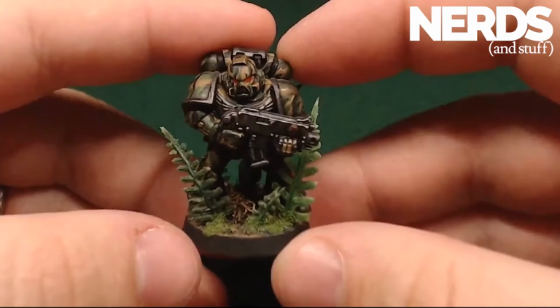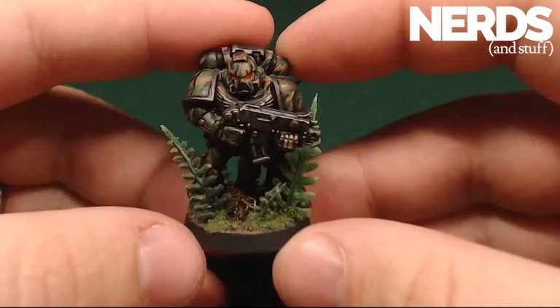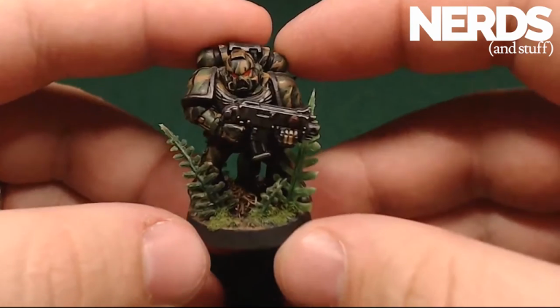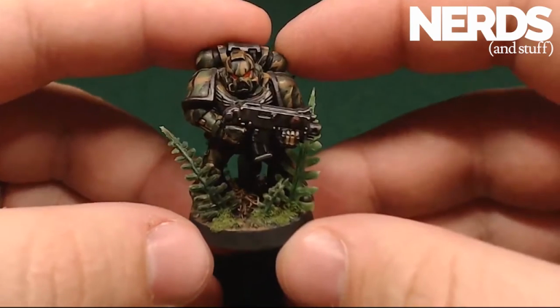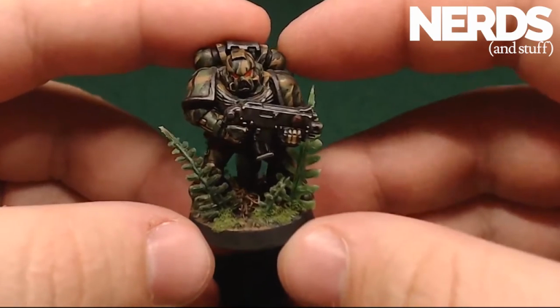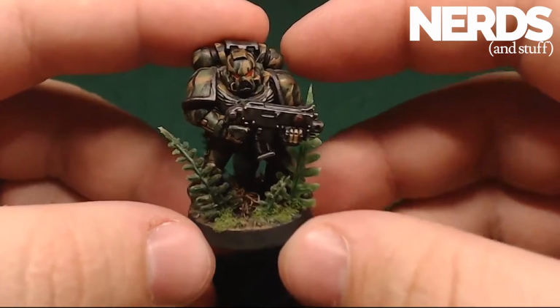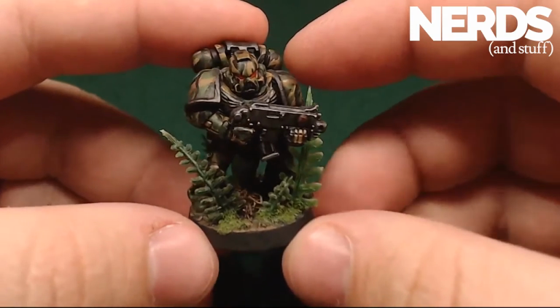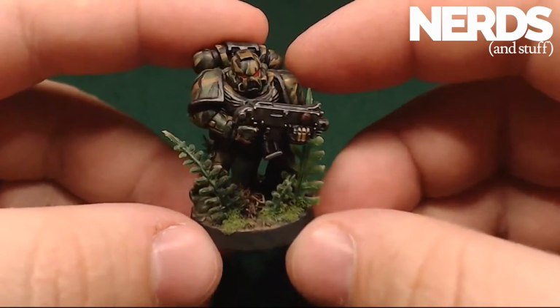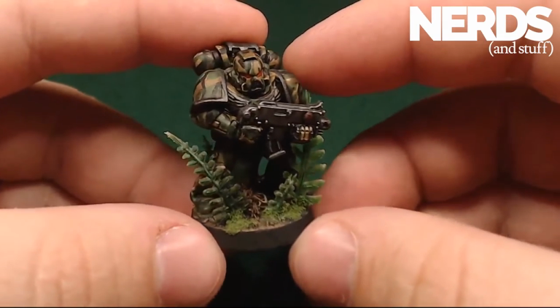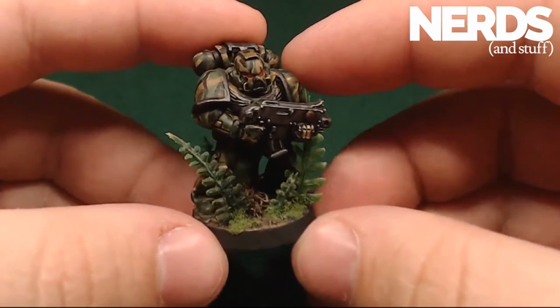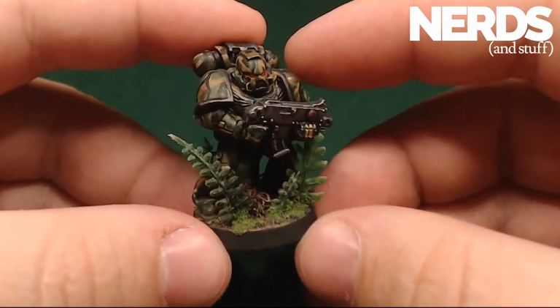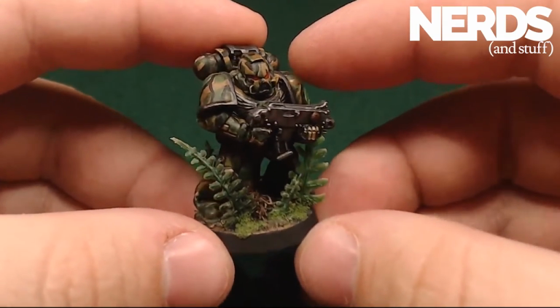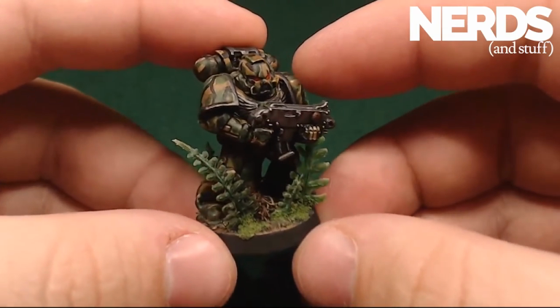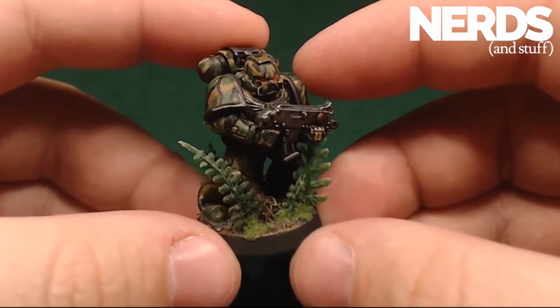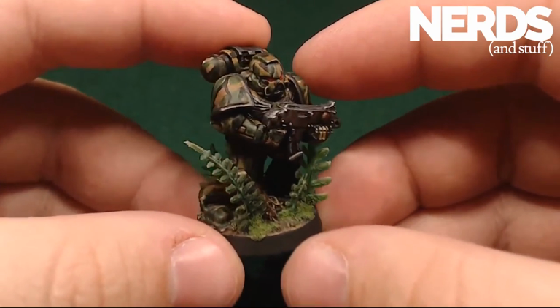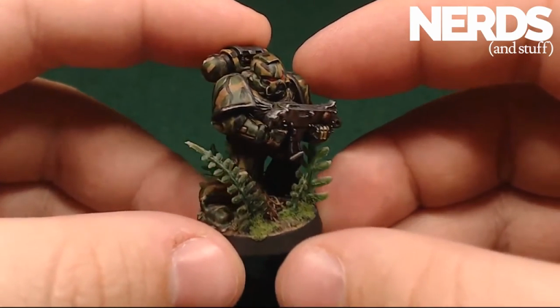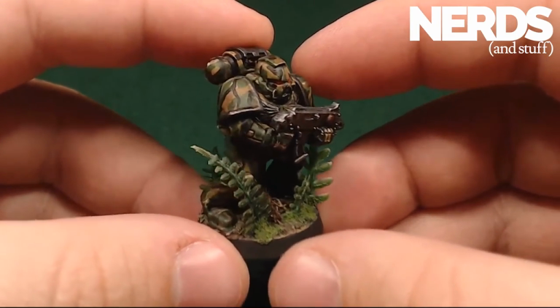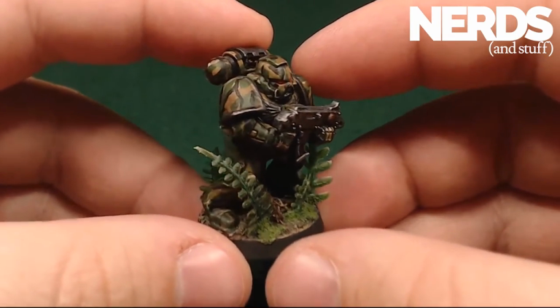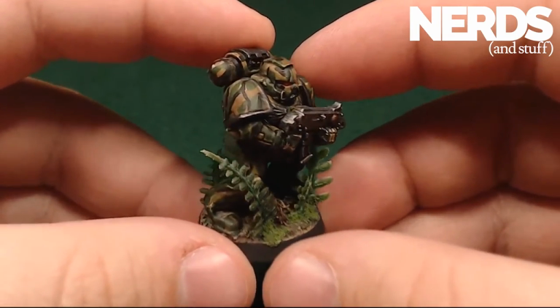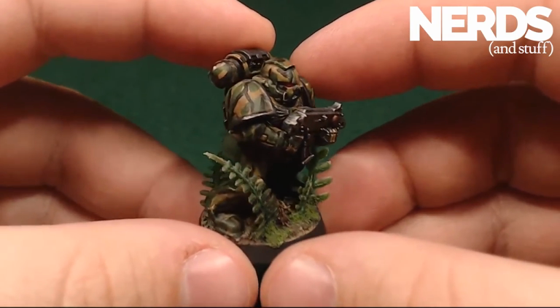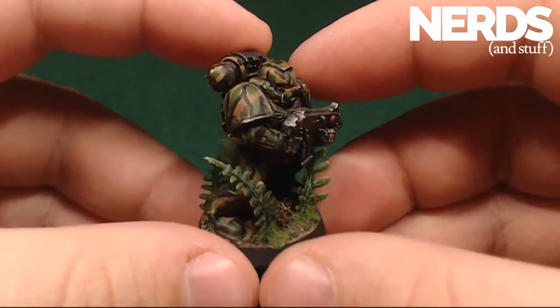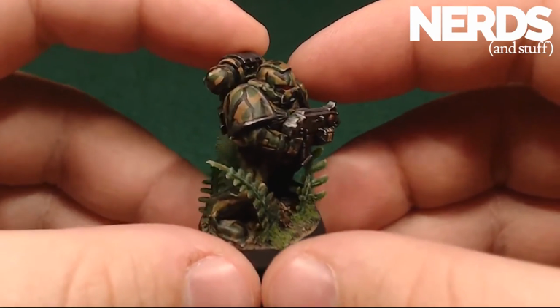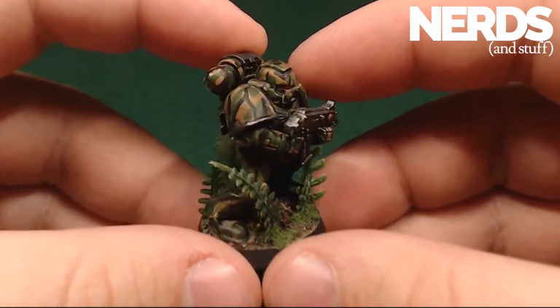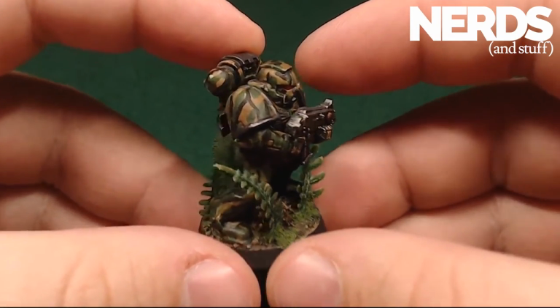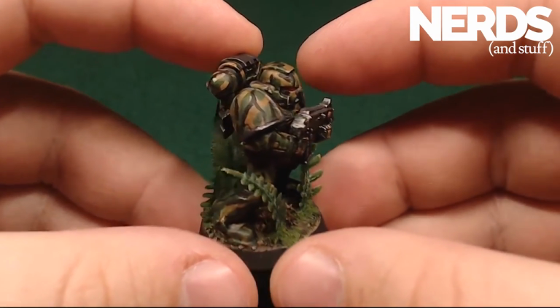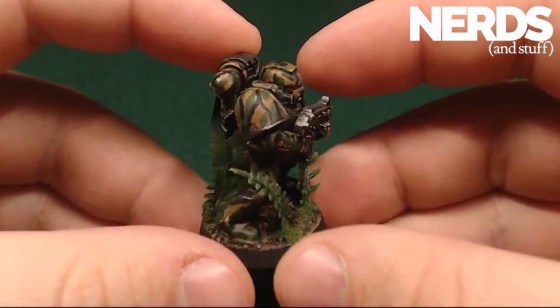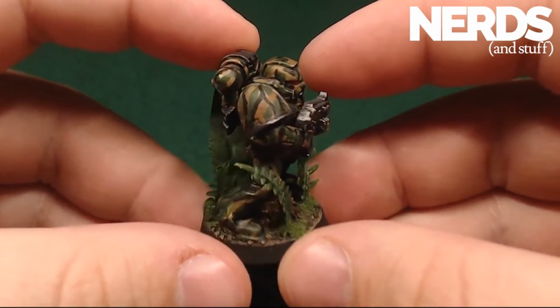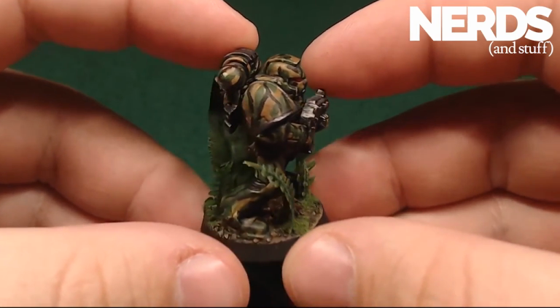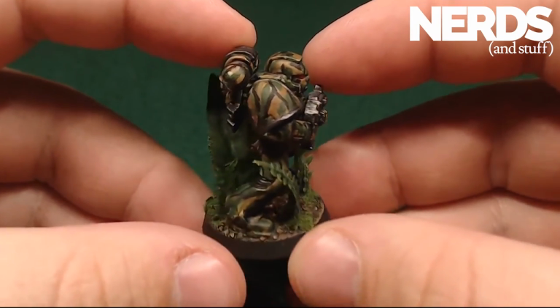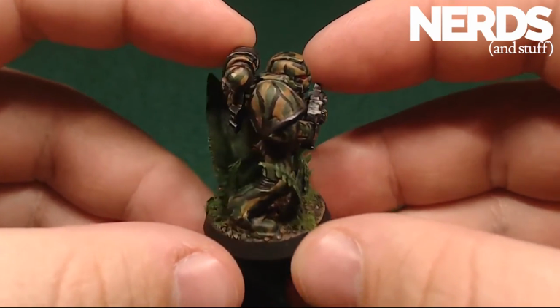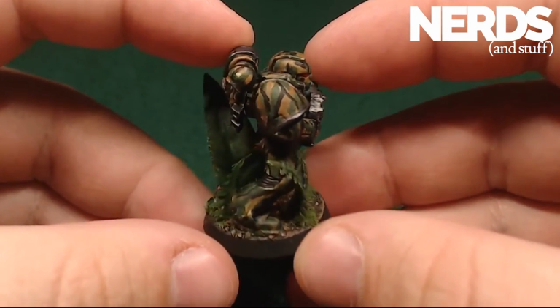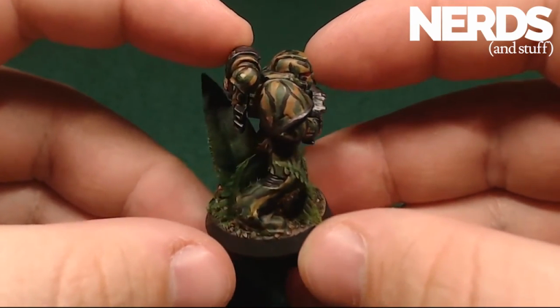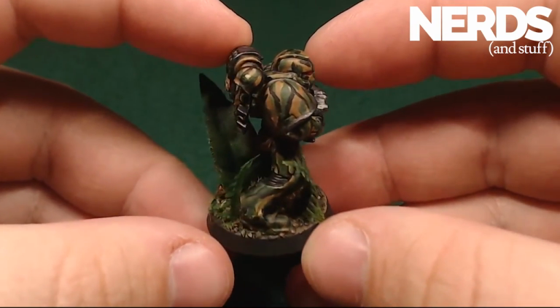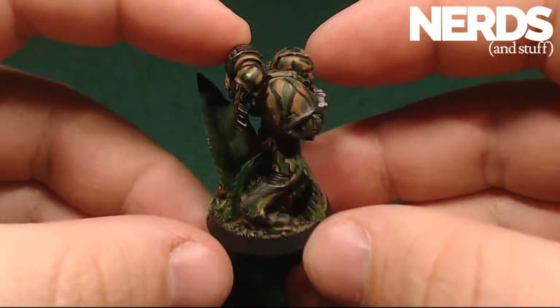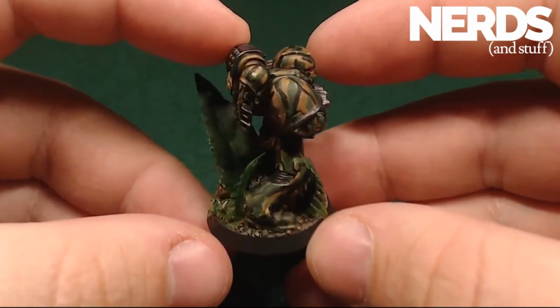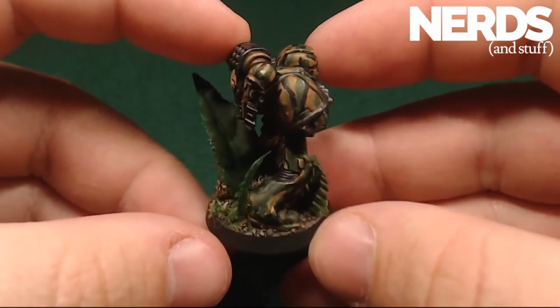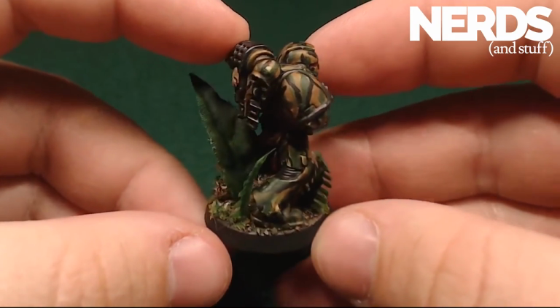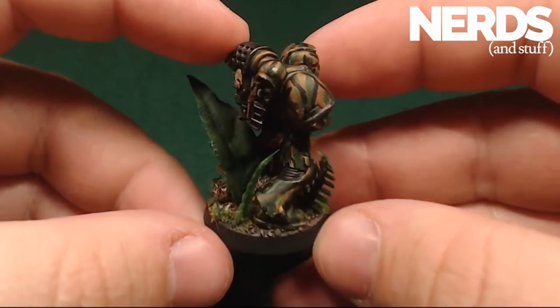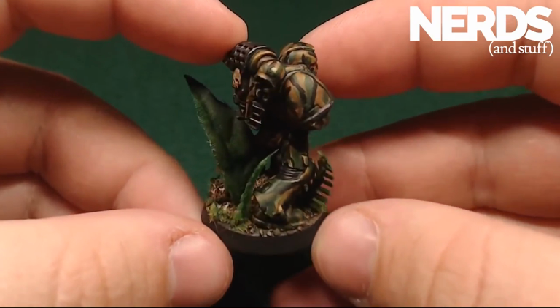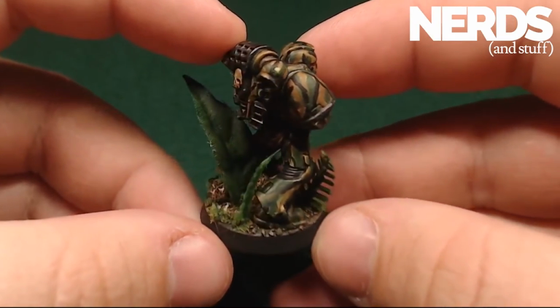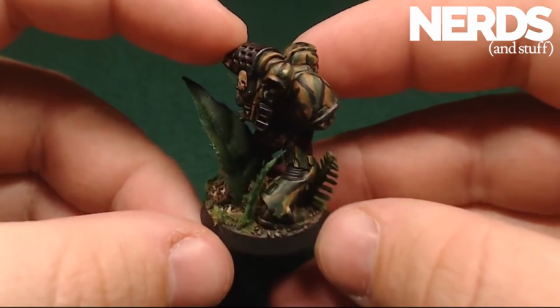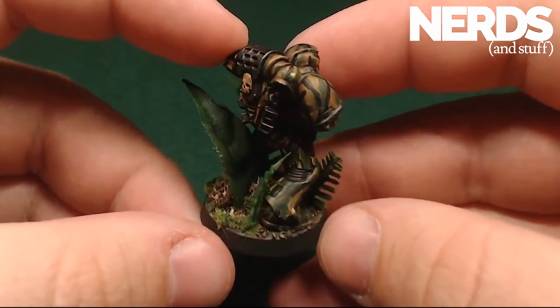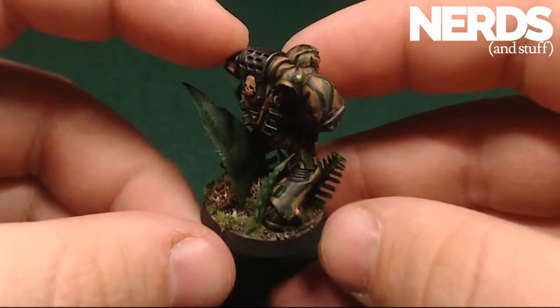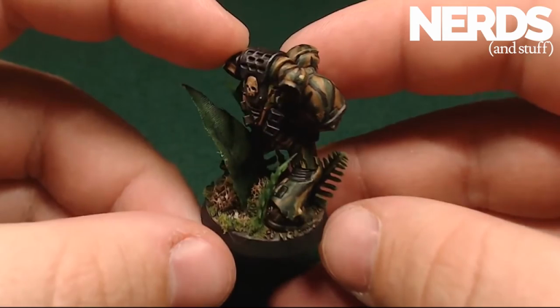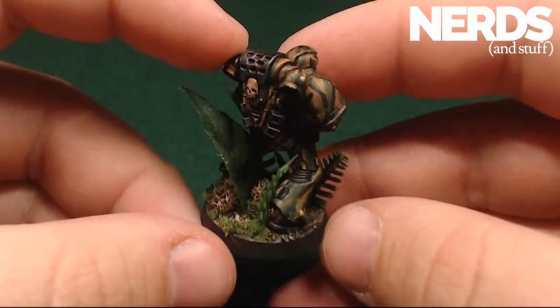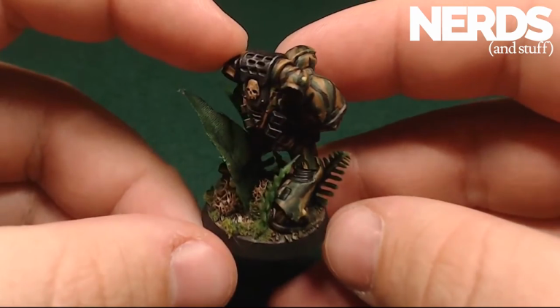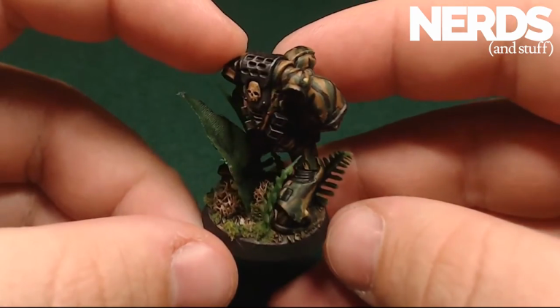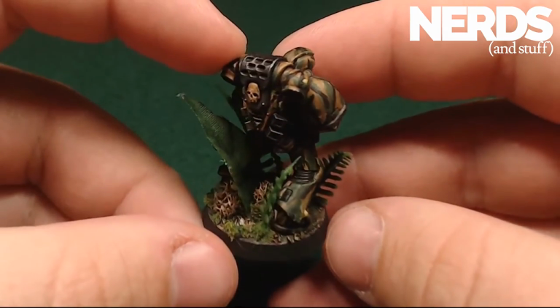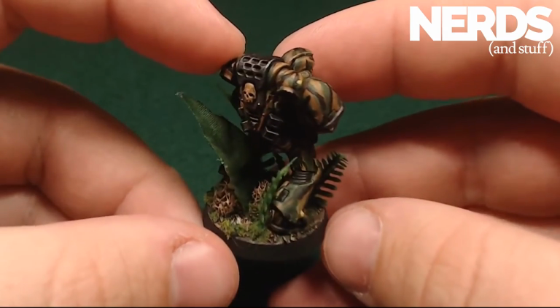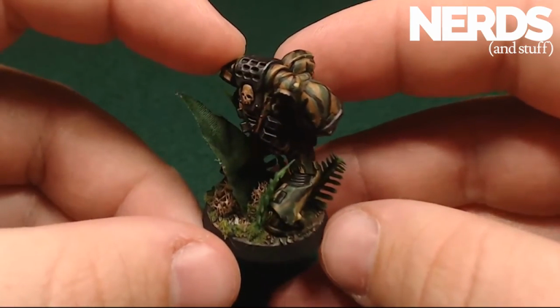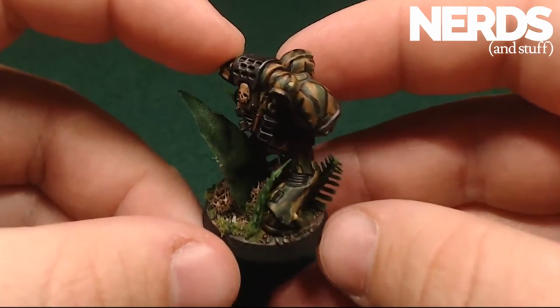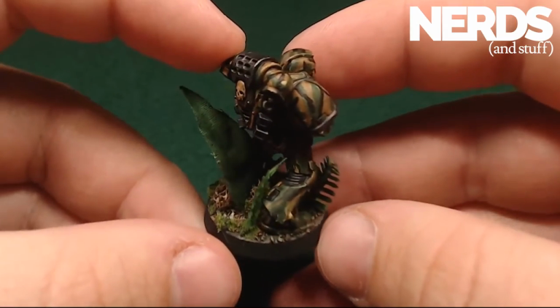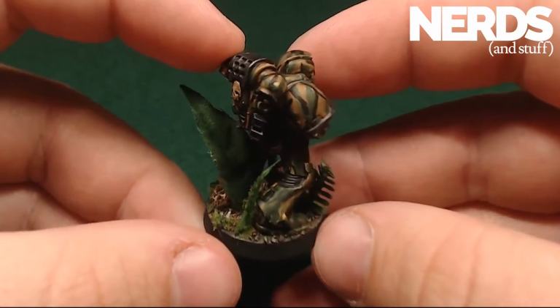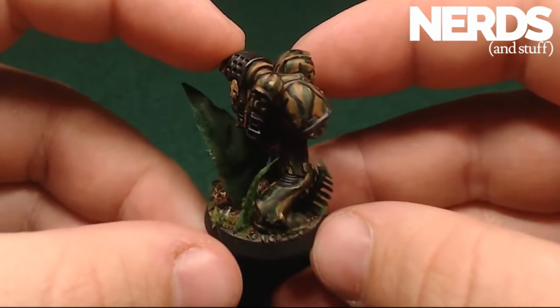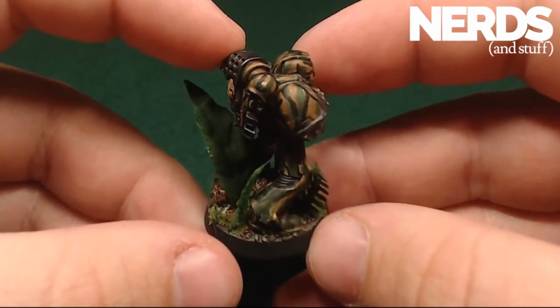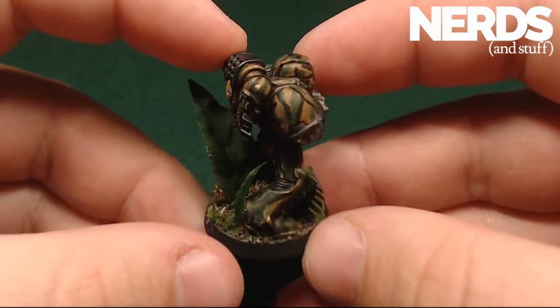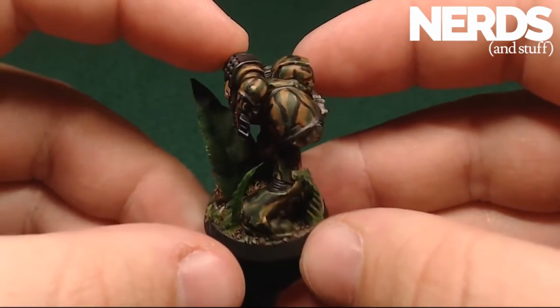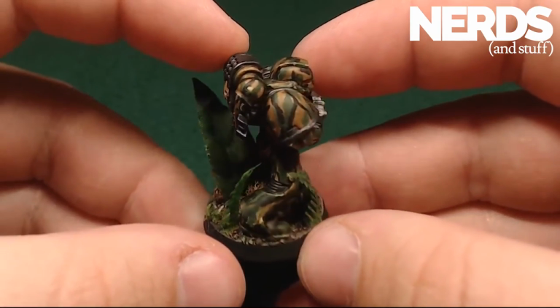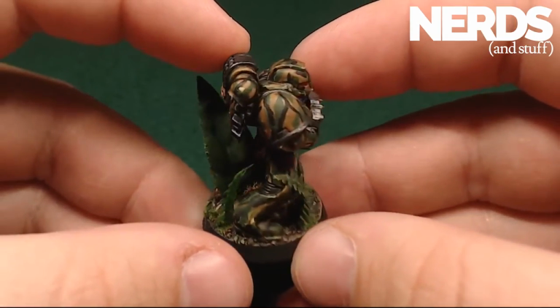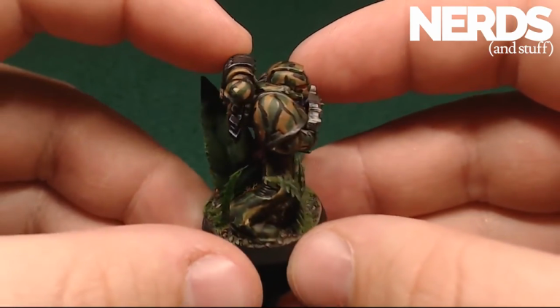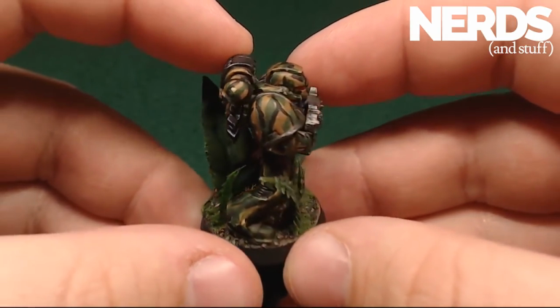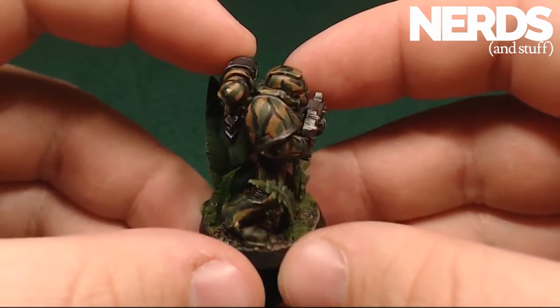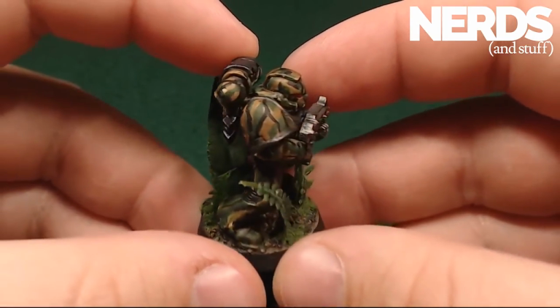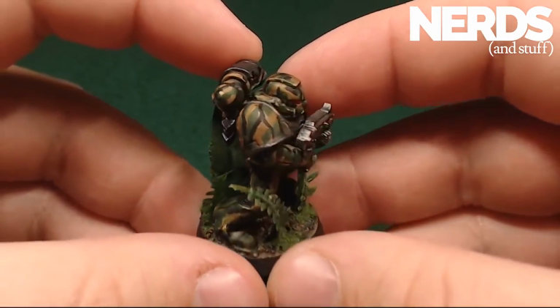Hello, this is Daedalus with Nerds and Stuff, and in this thumbnail tutorial, I'll be teaching you my technique for painting green tiger stripe camo.